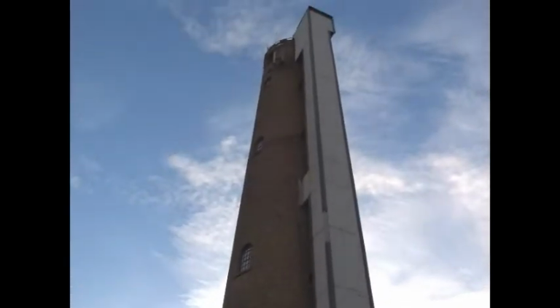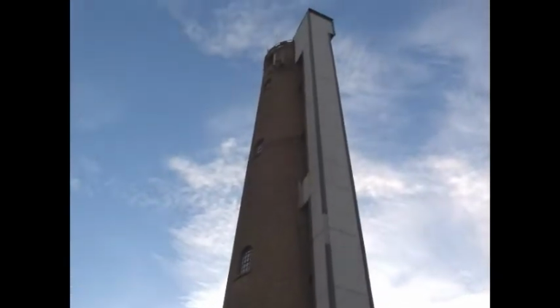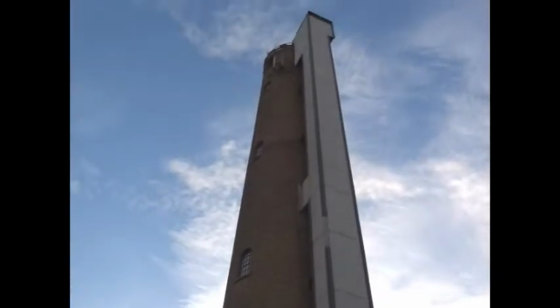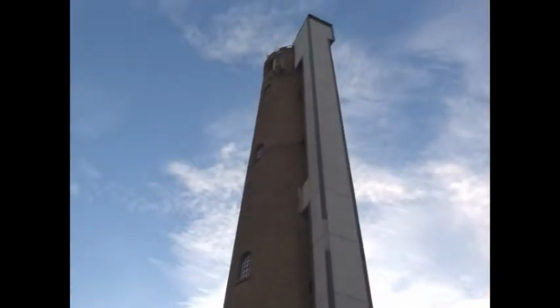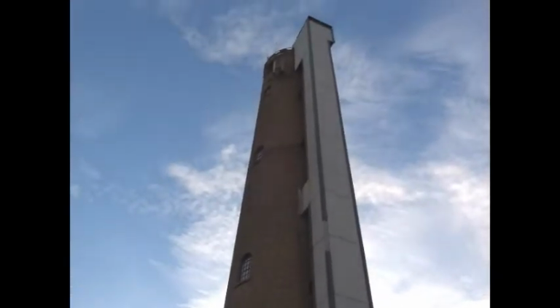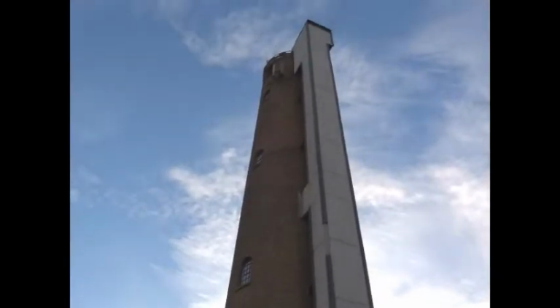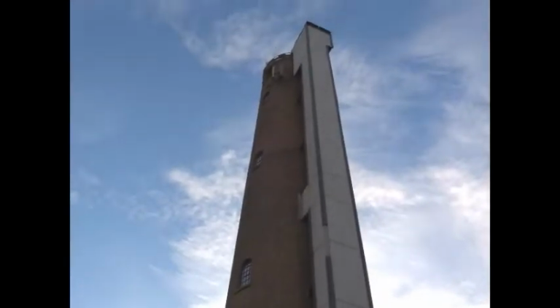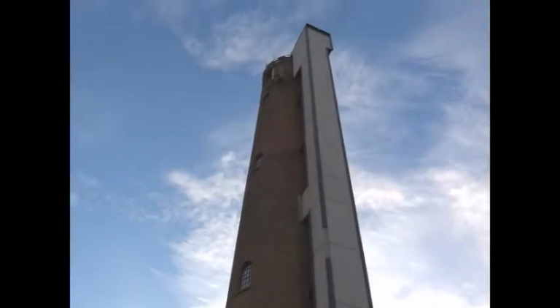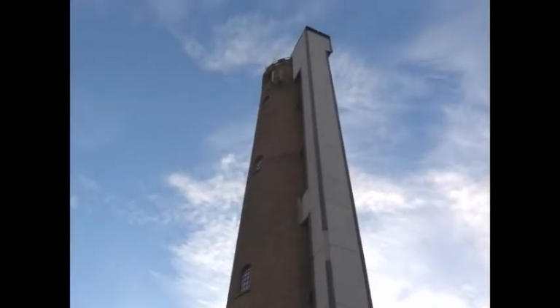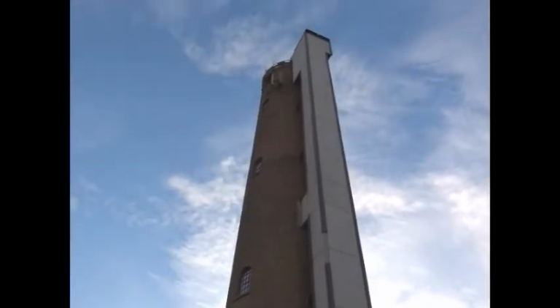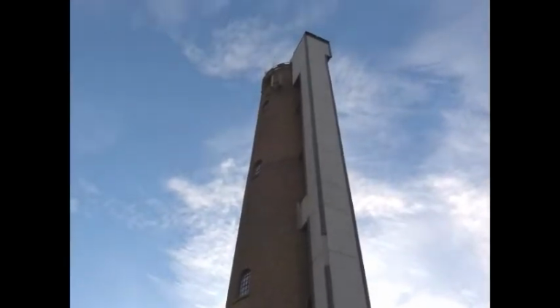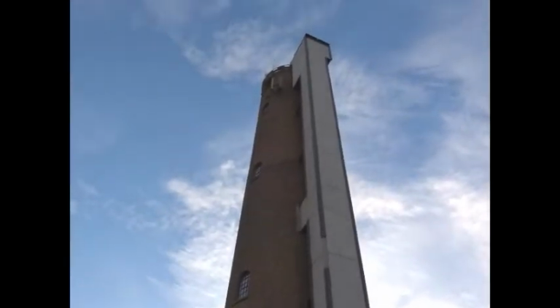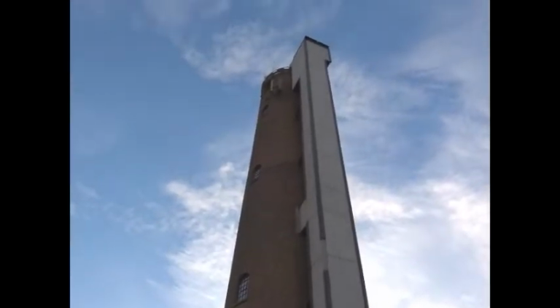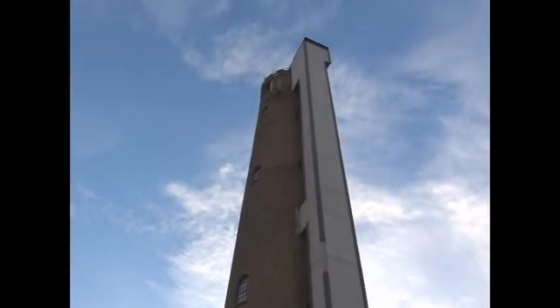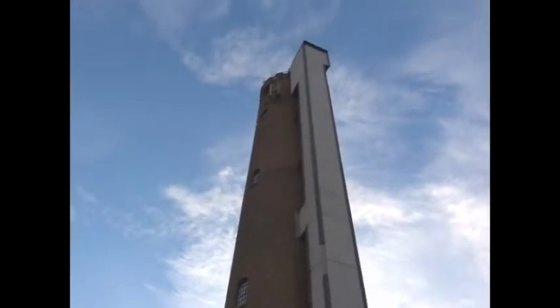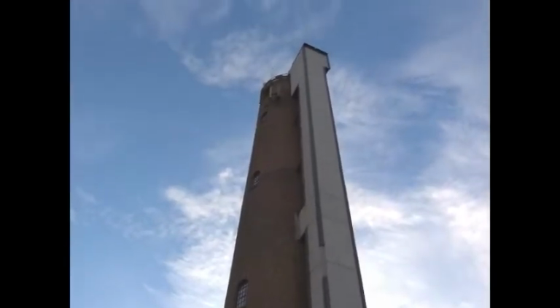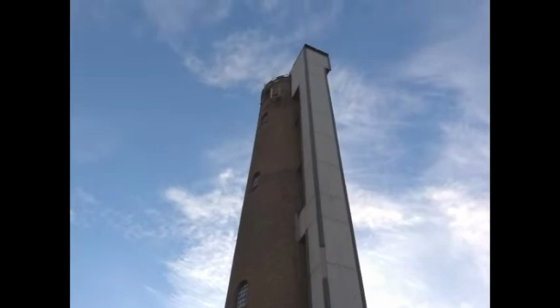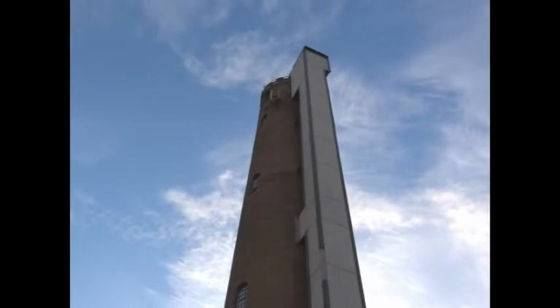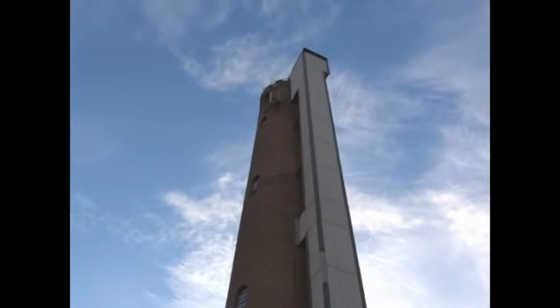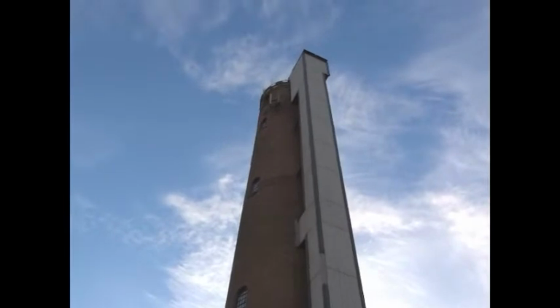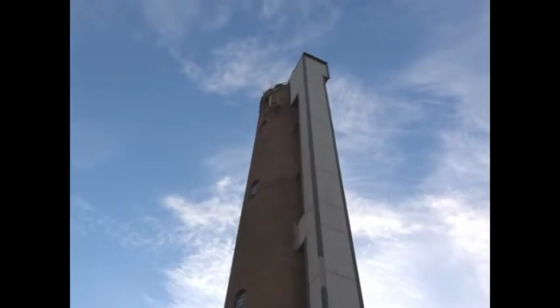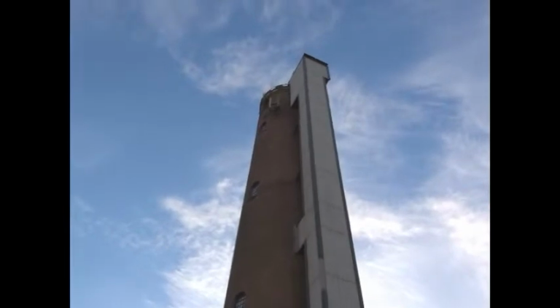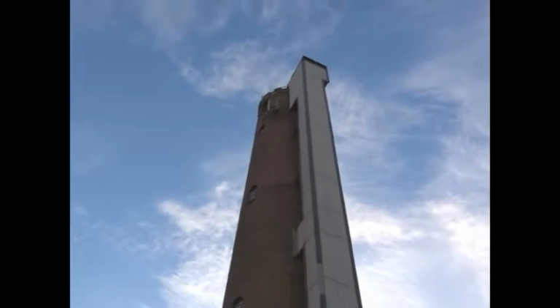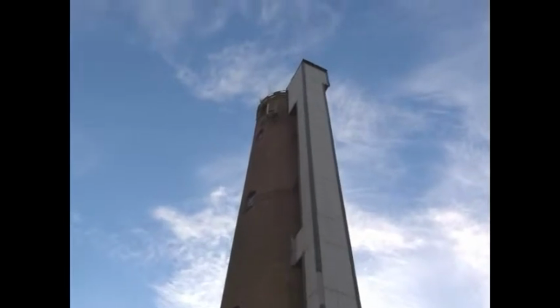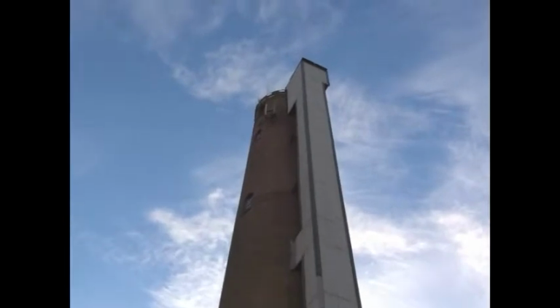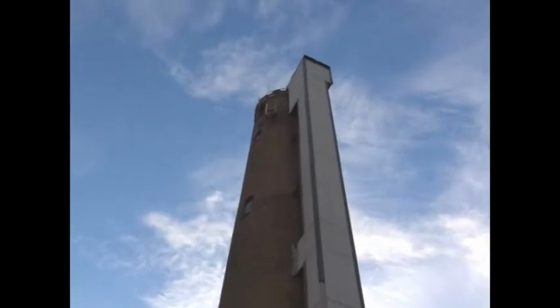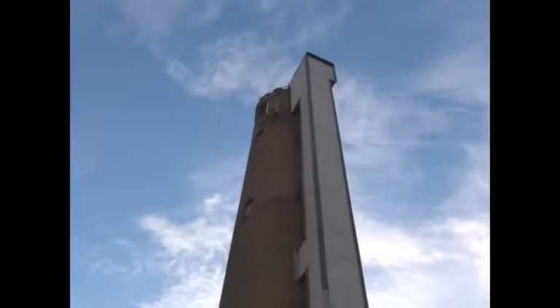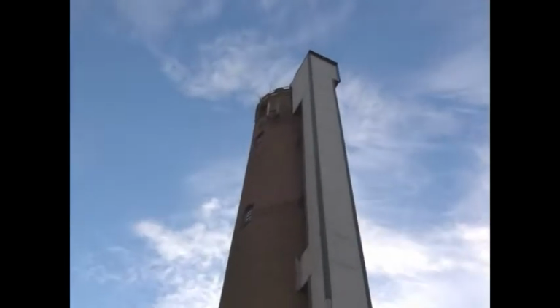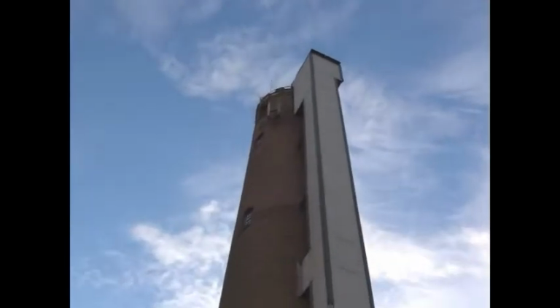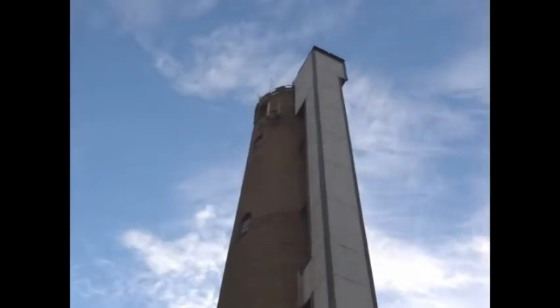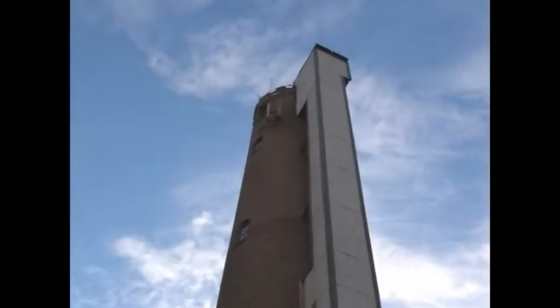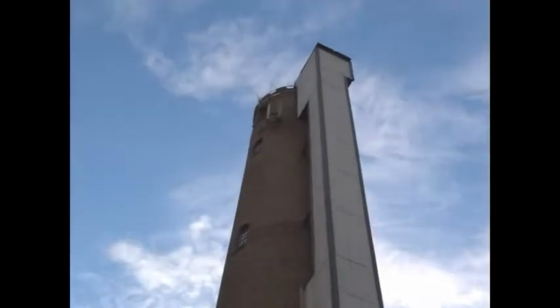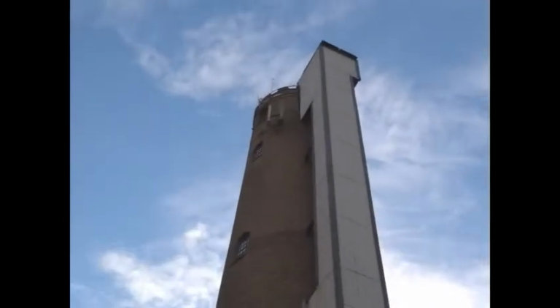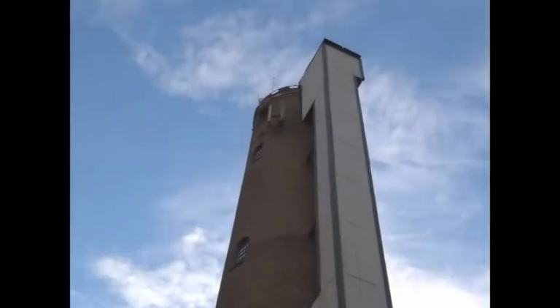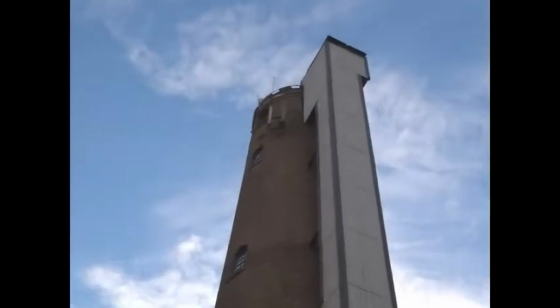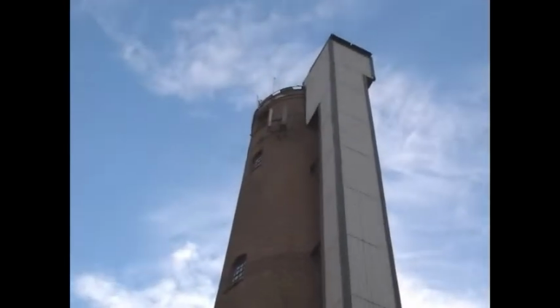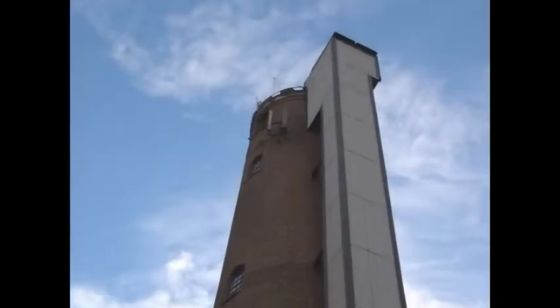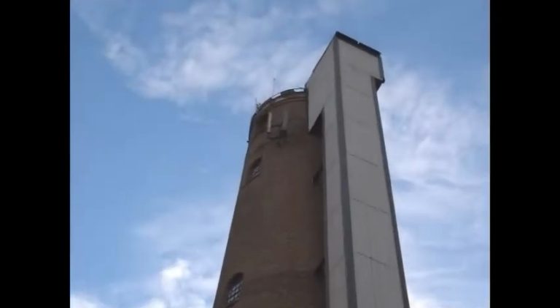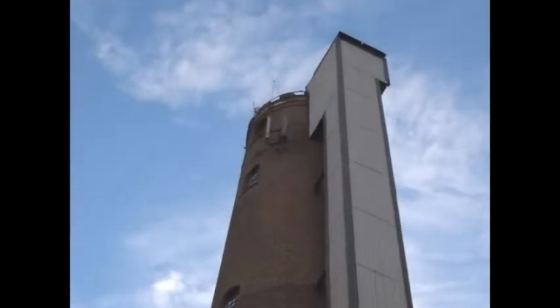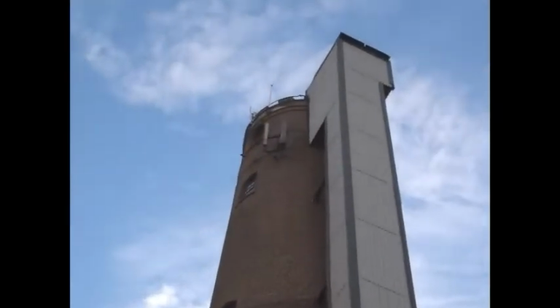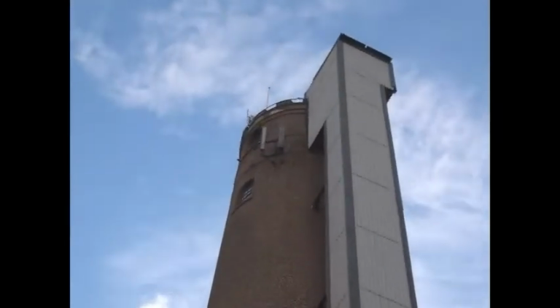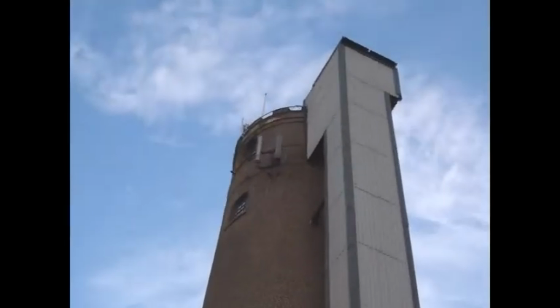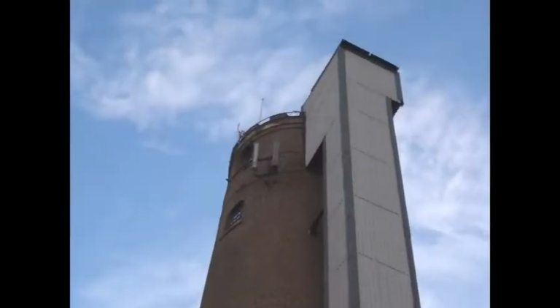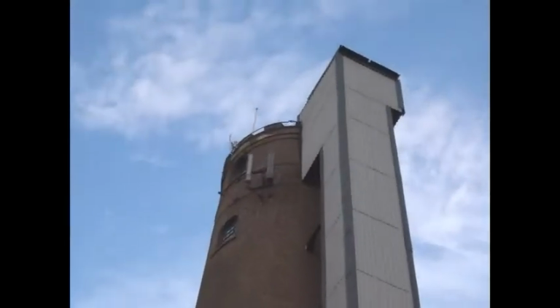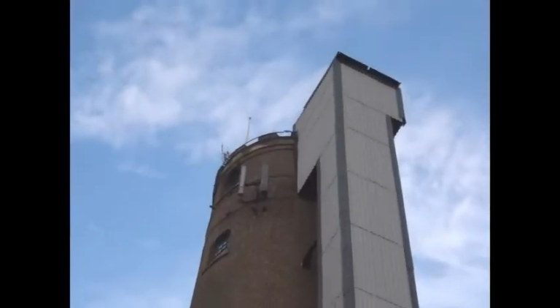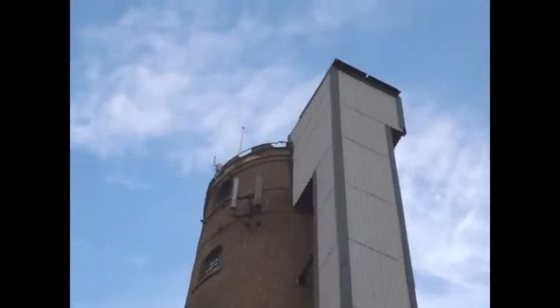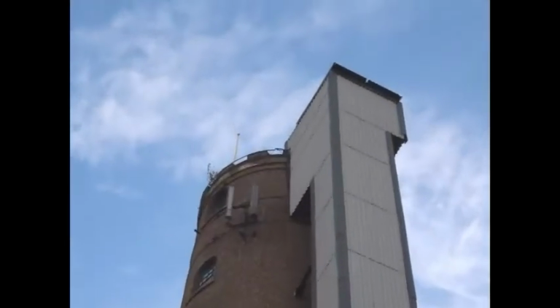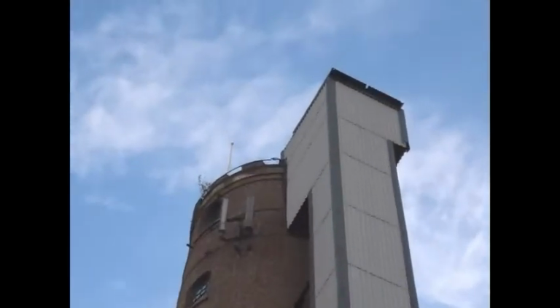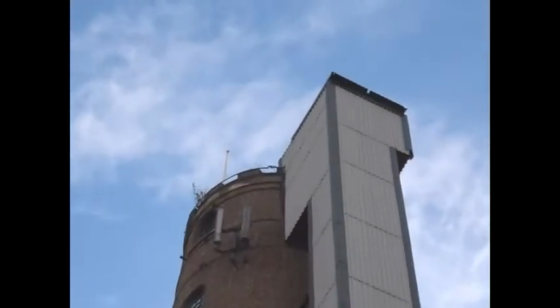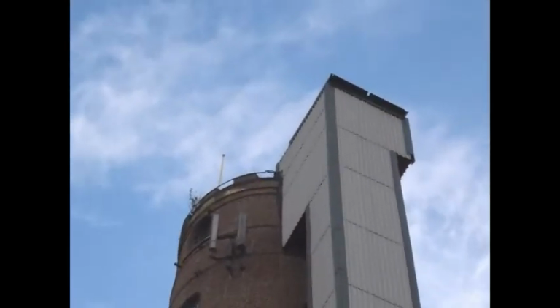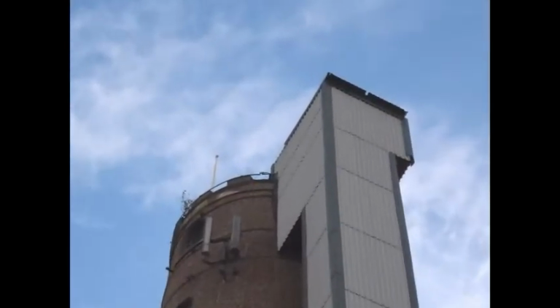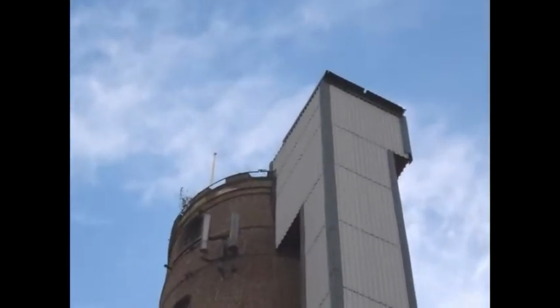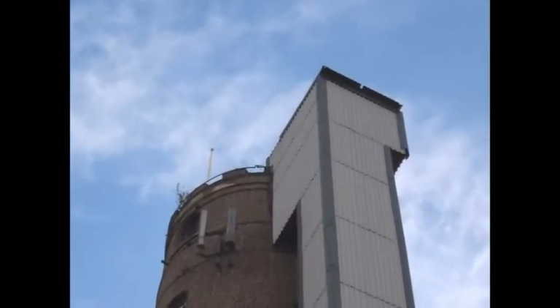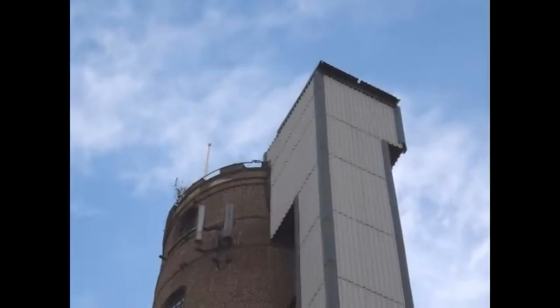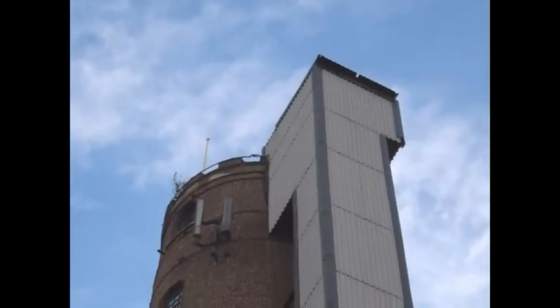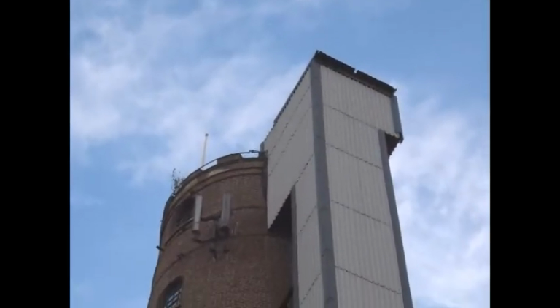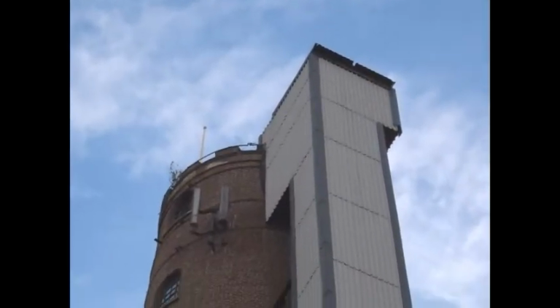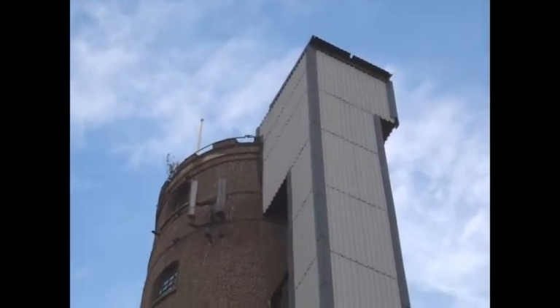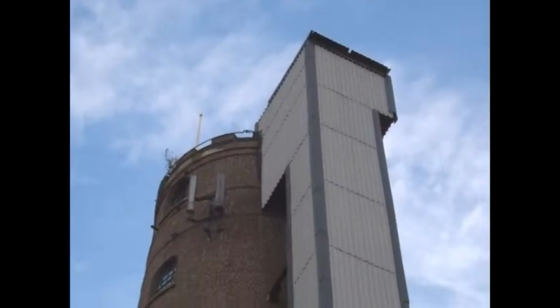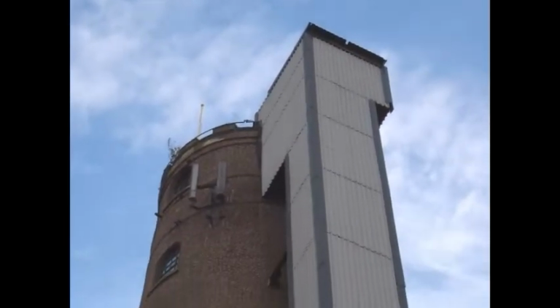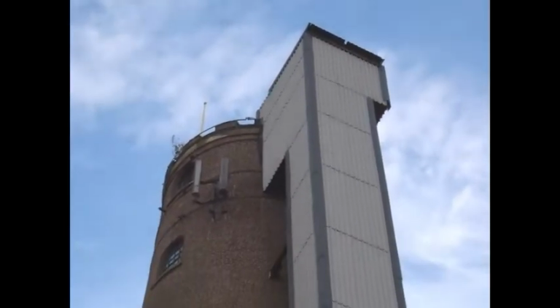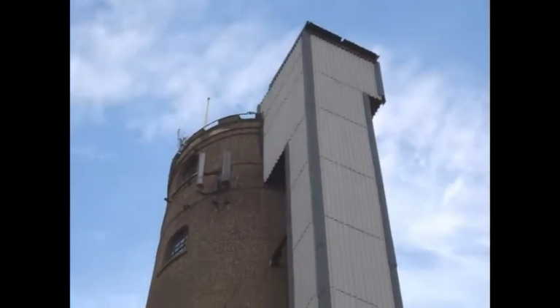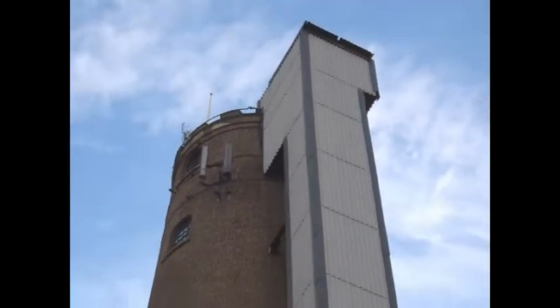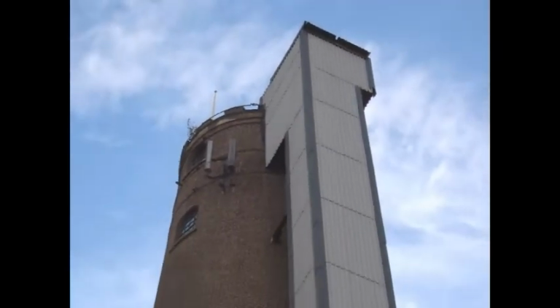It's thought to be the oldest remaining lead shot tower in the world. There were two others in Britain — one at Bristol and the other at Tynemouth.